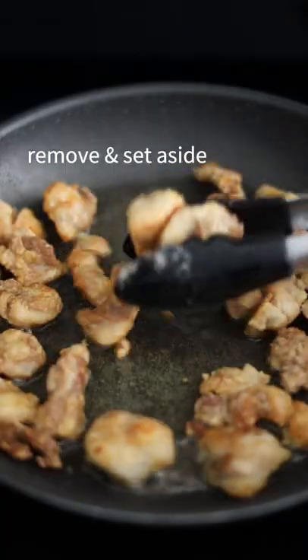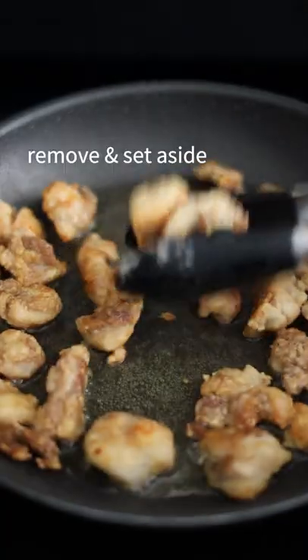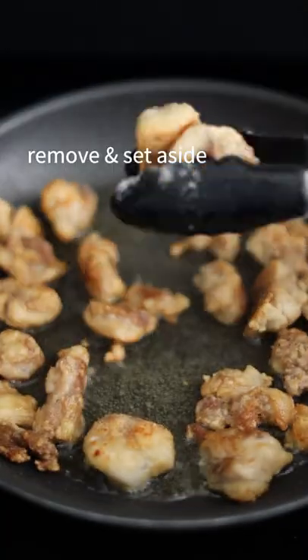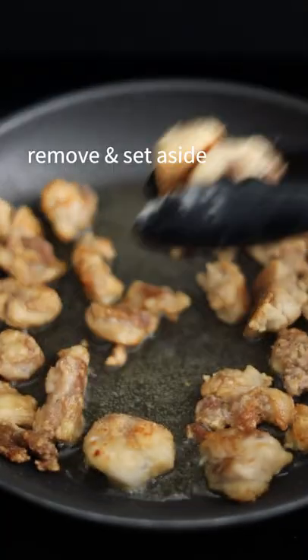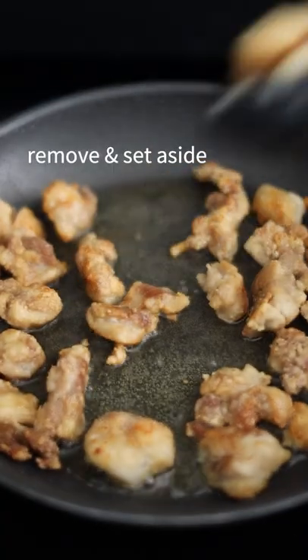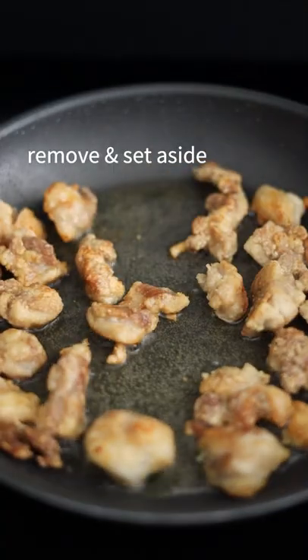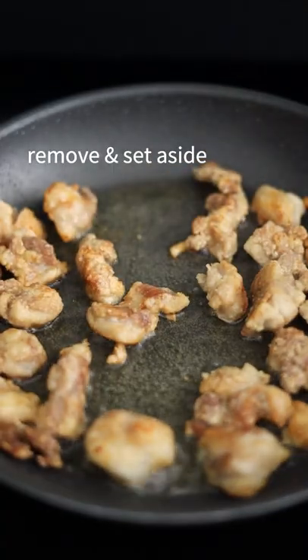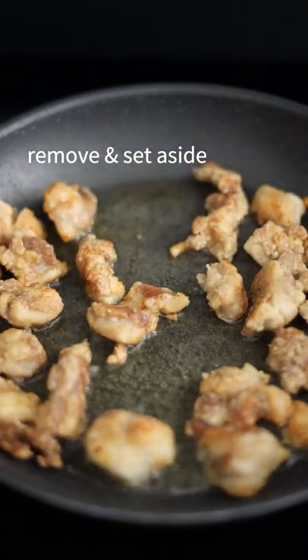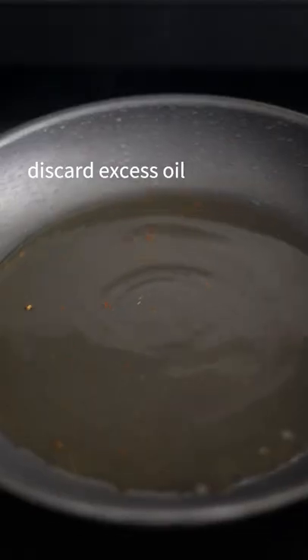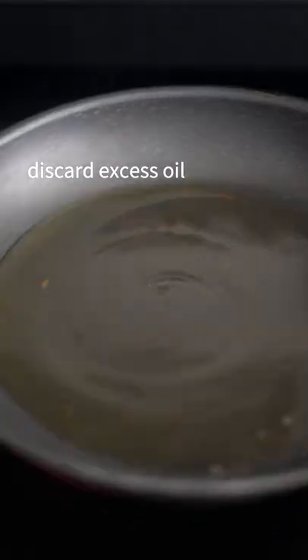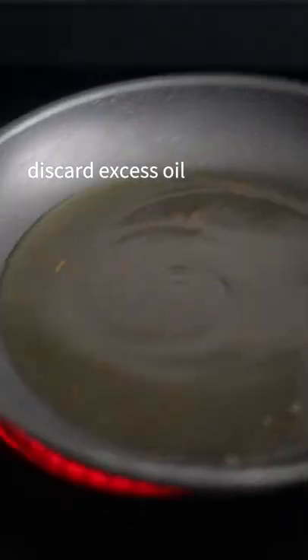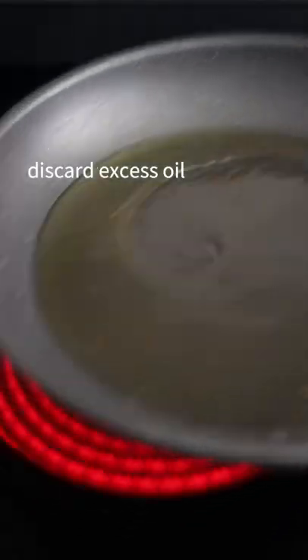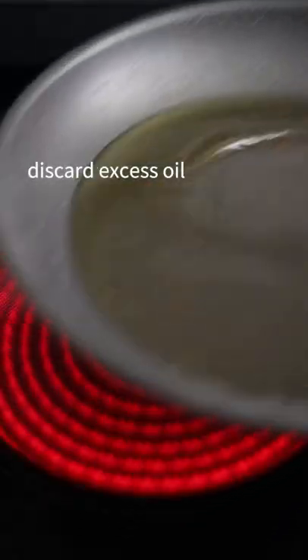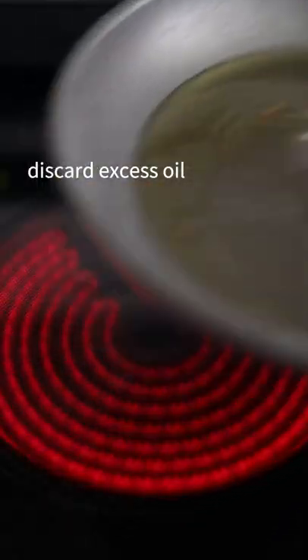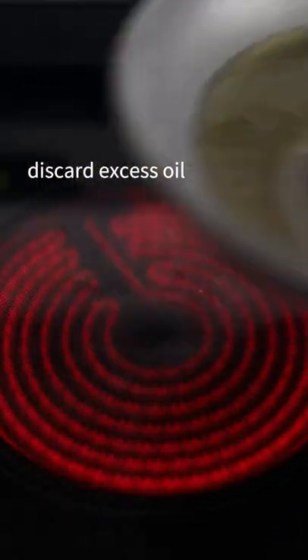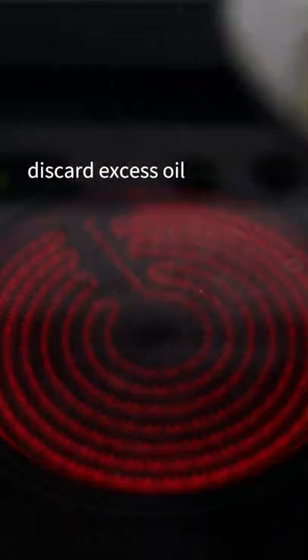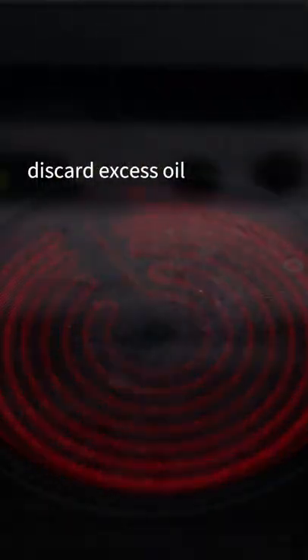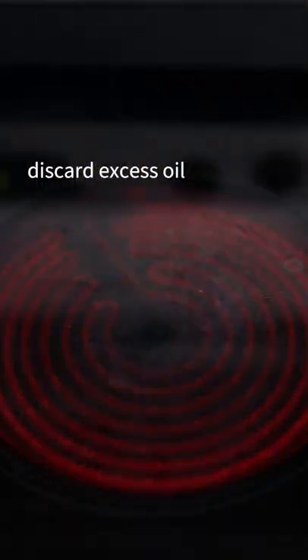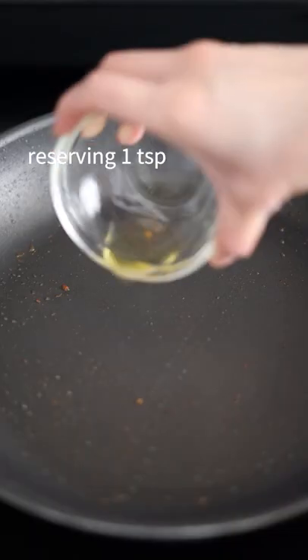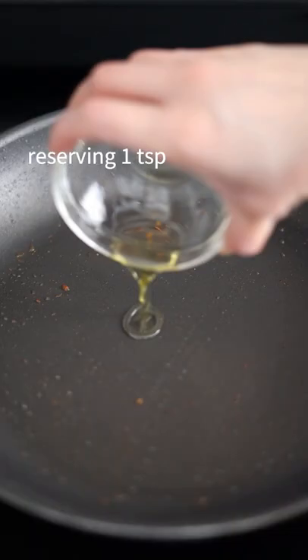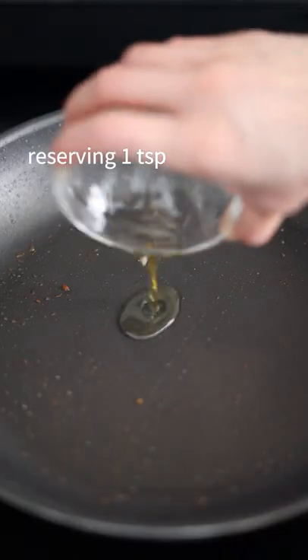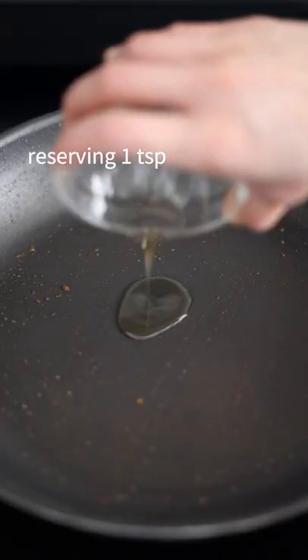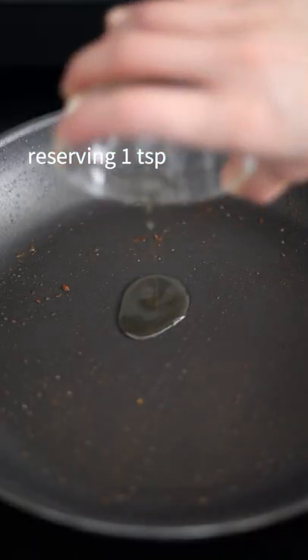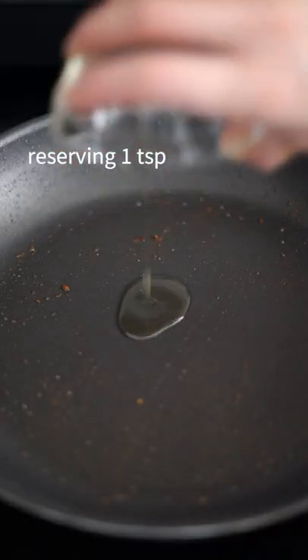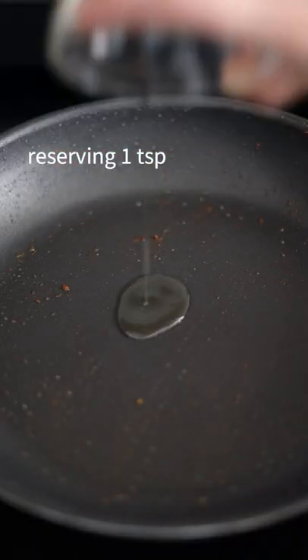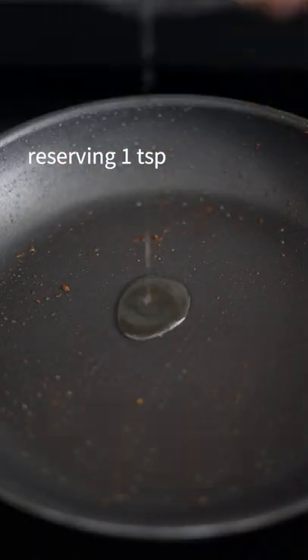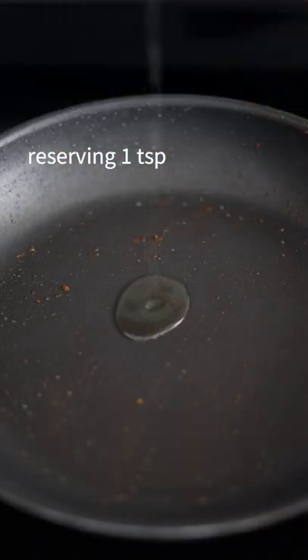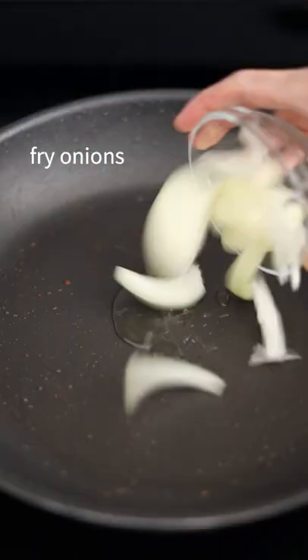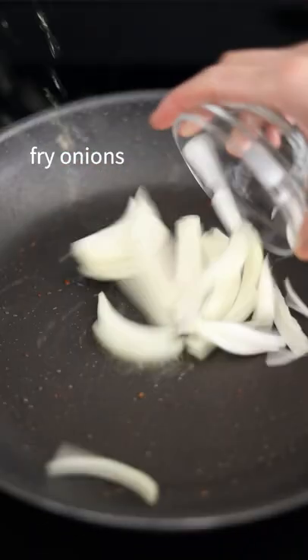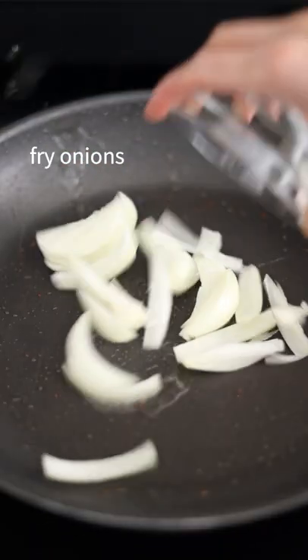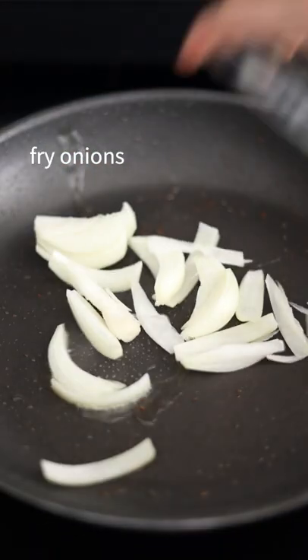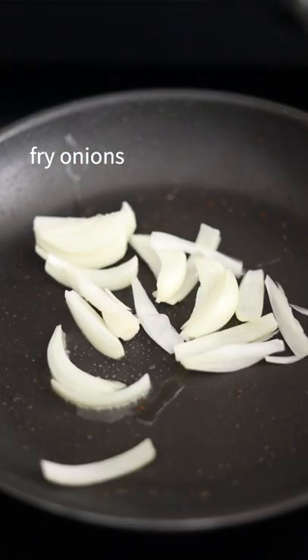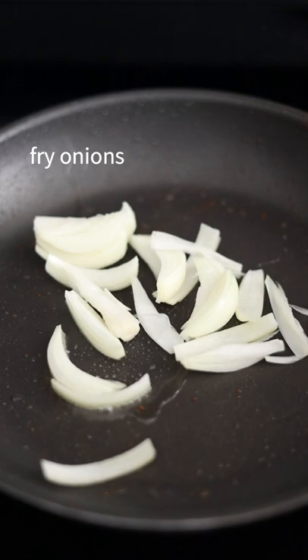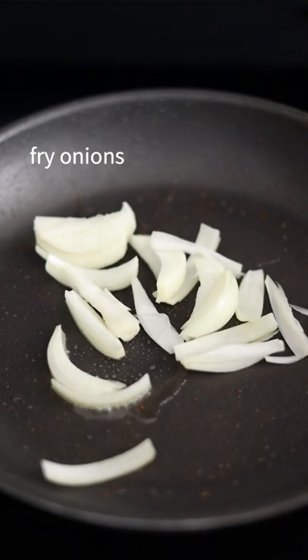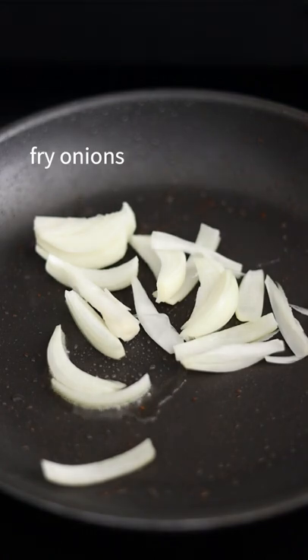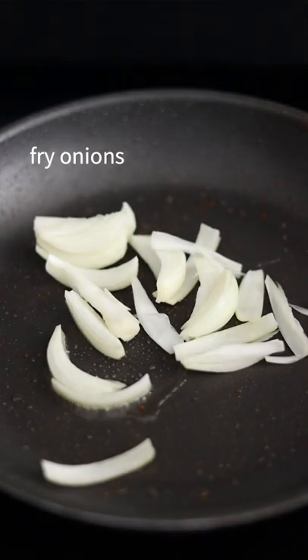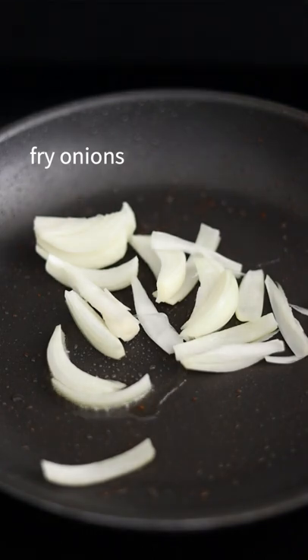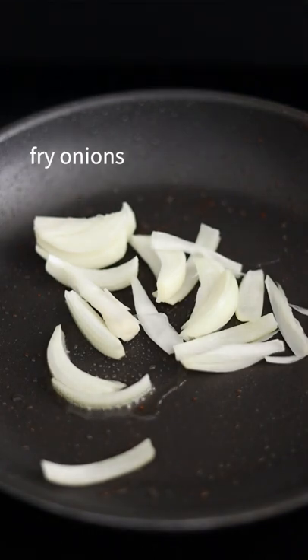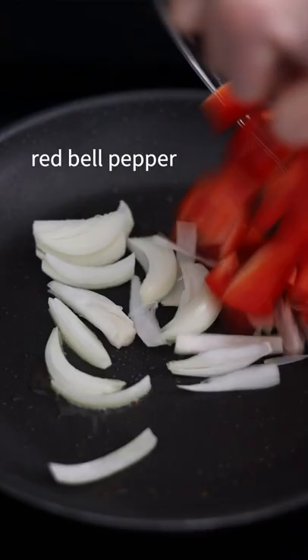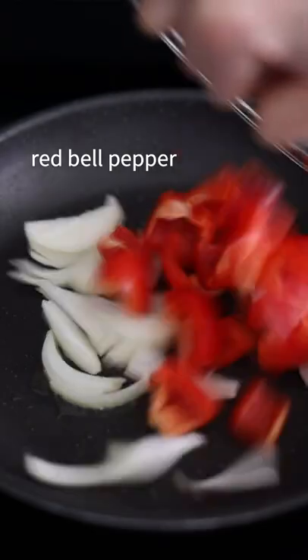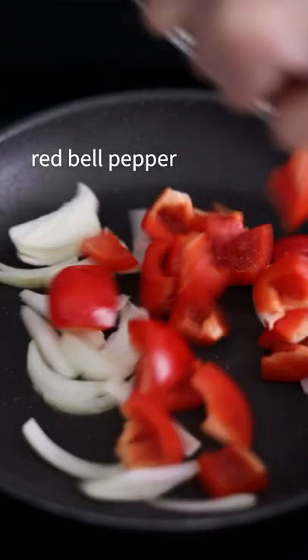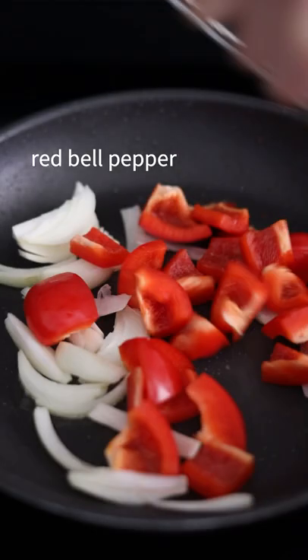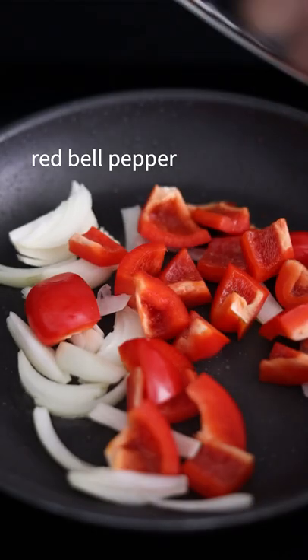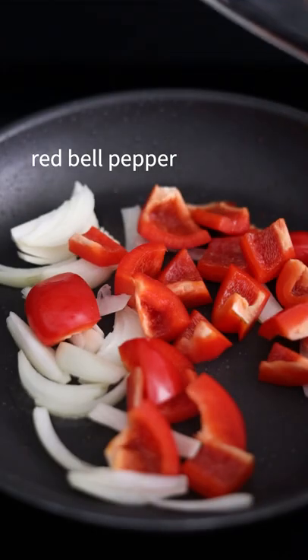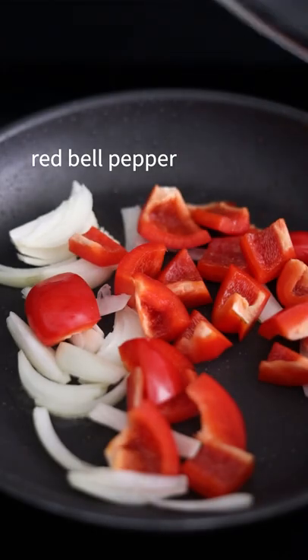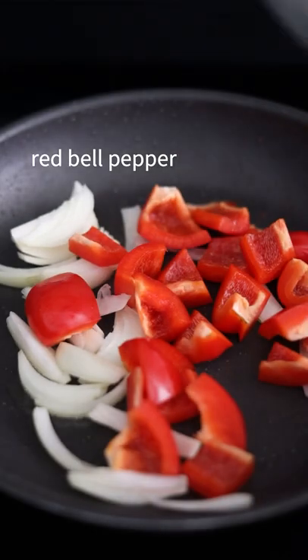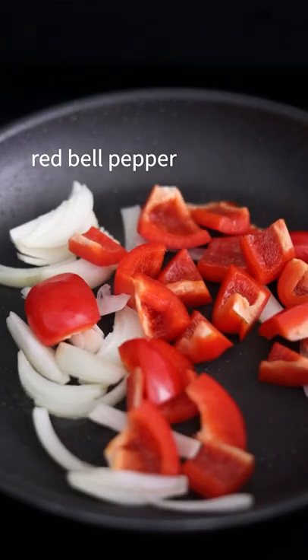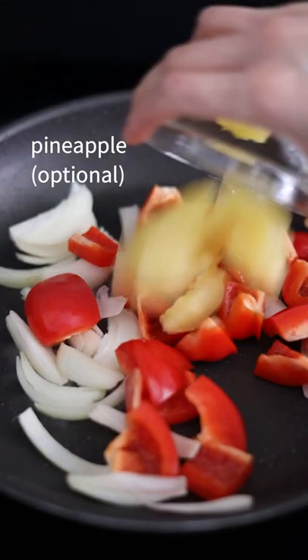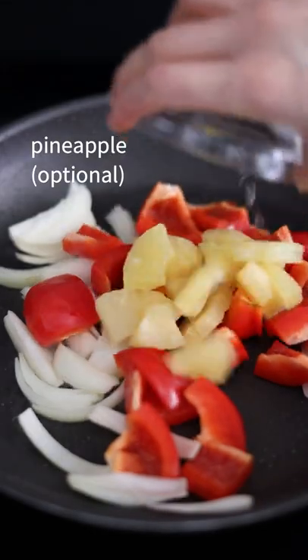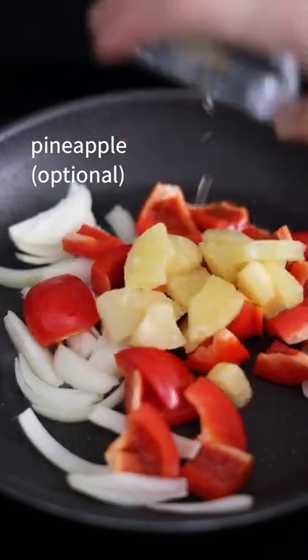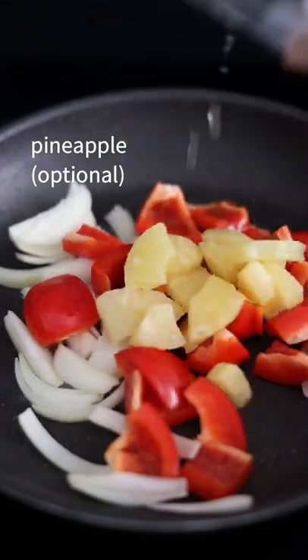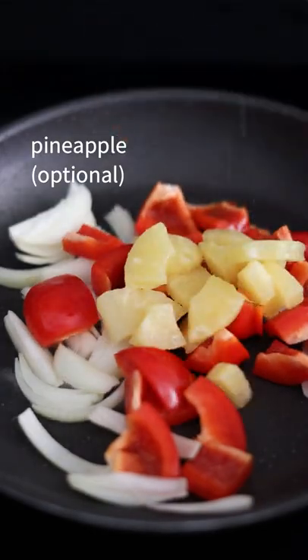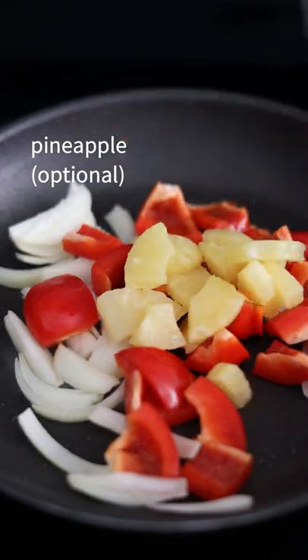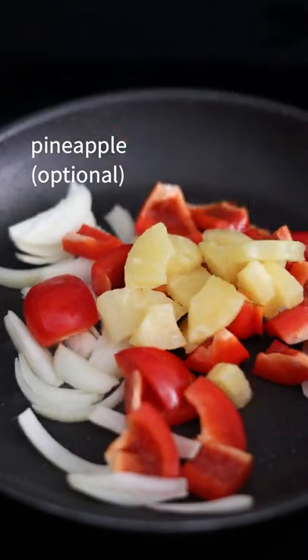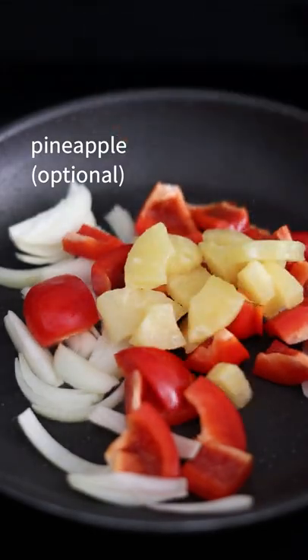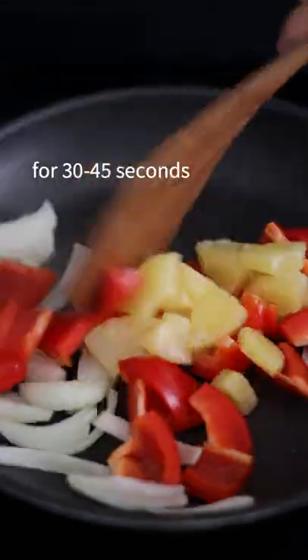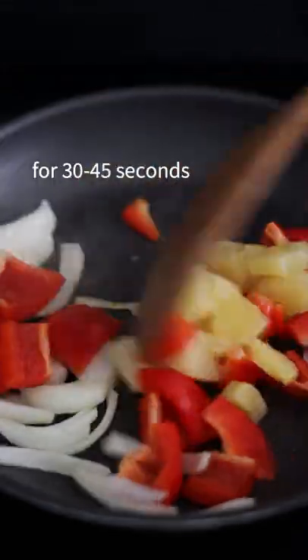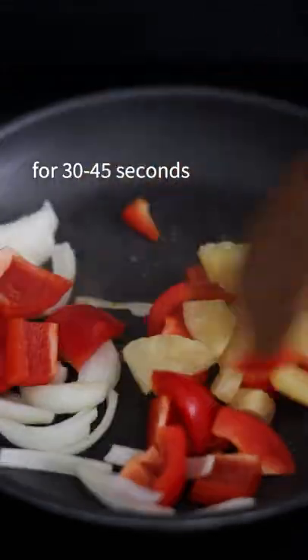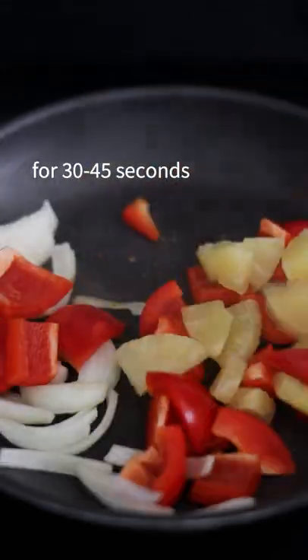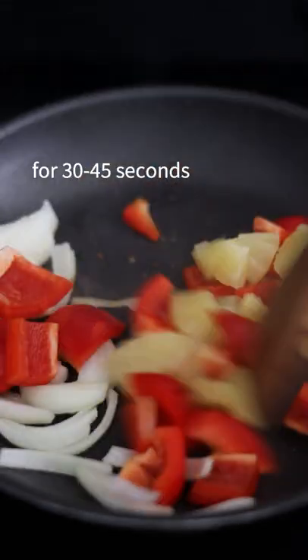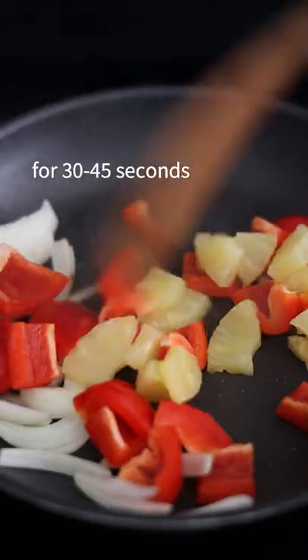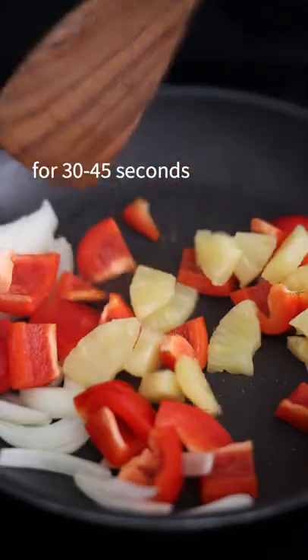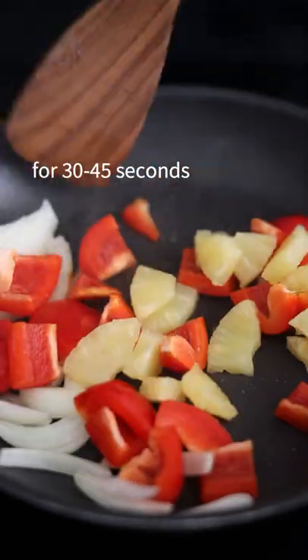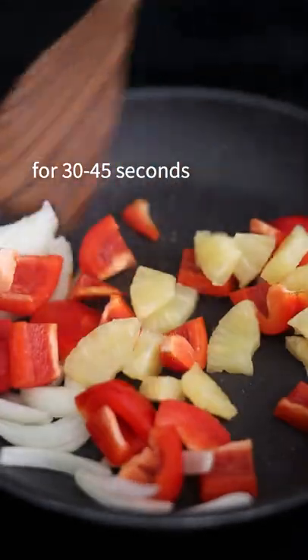Remove and set aside. Discard excess oil, reserving 1 teaspoon. Fry onions, red bell pepper, and pineapple for 30-45 seconds.